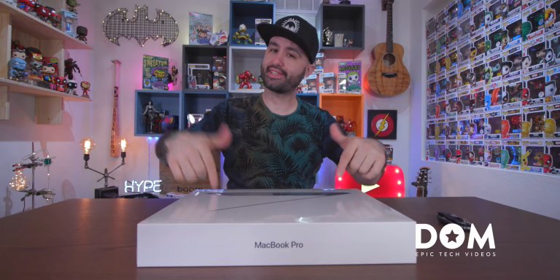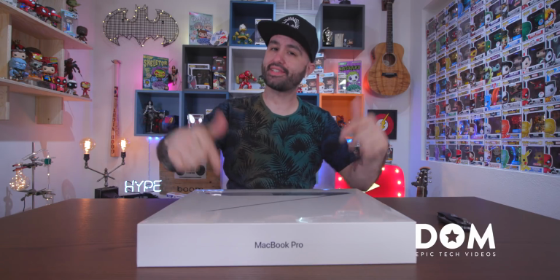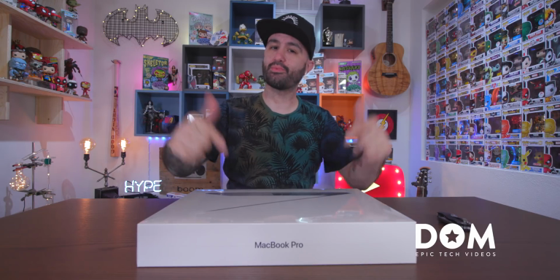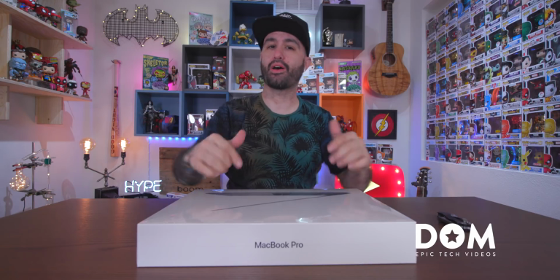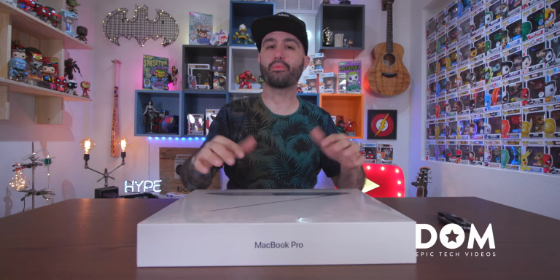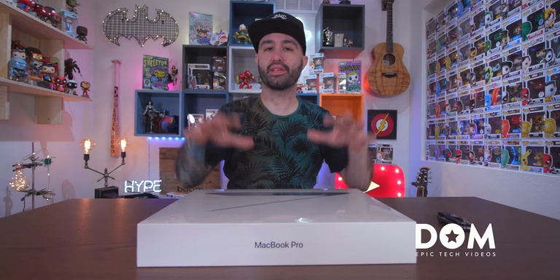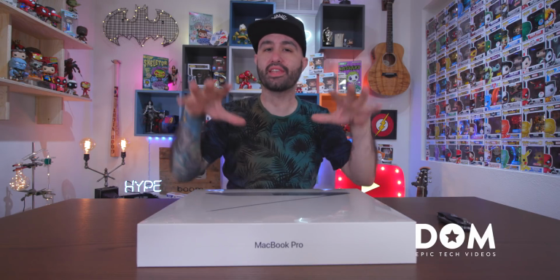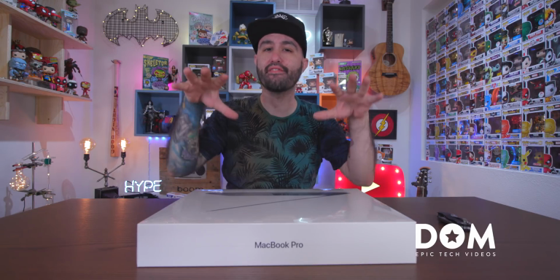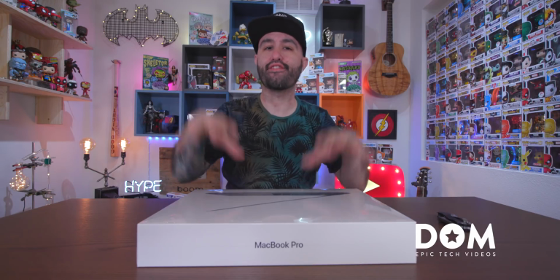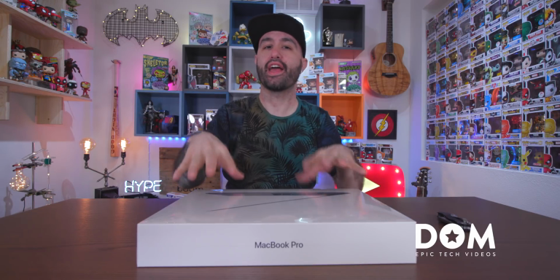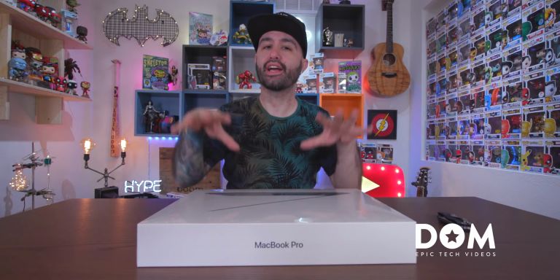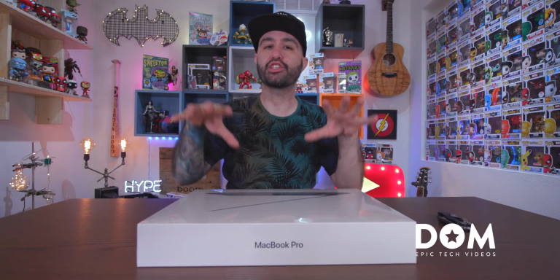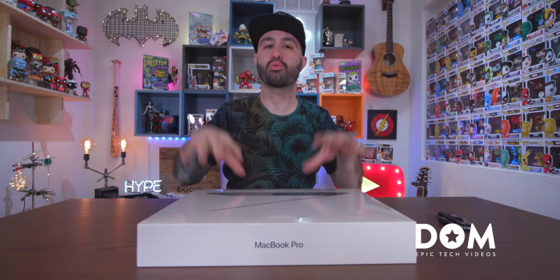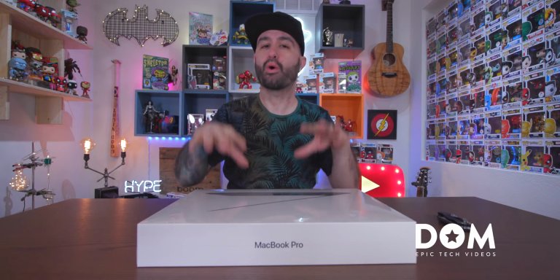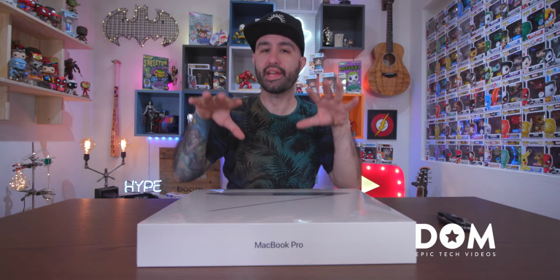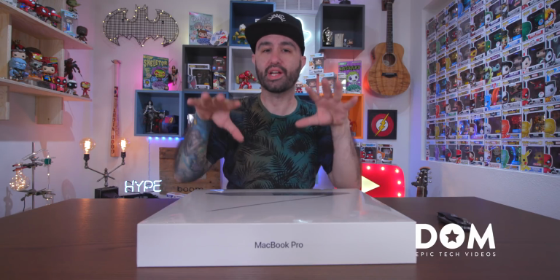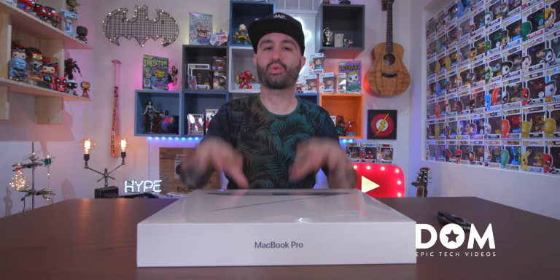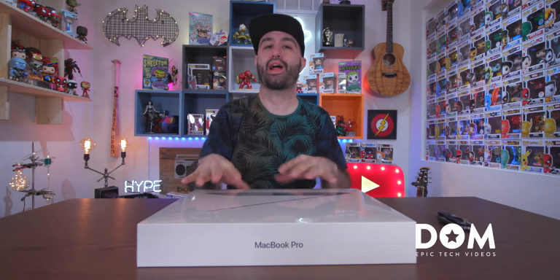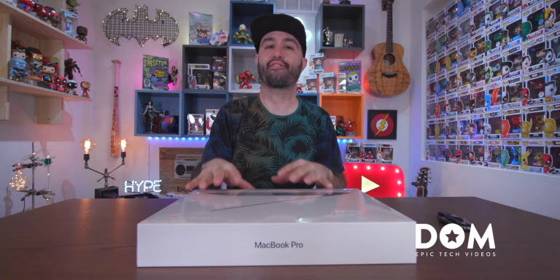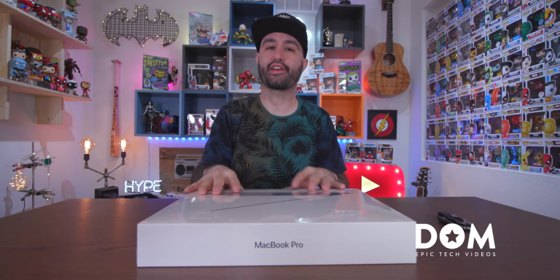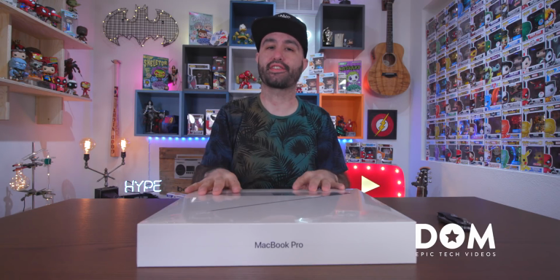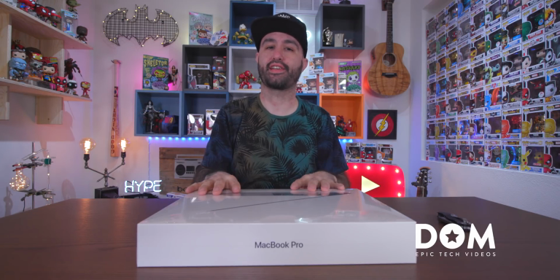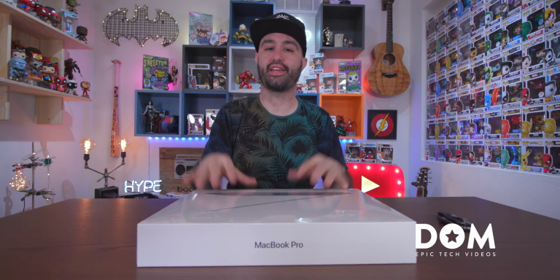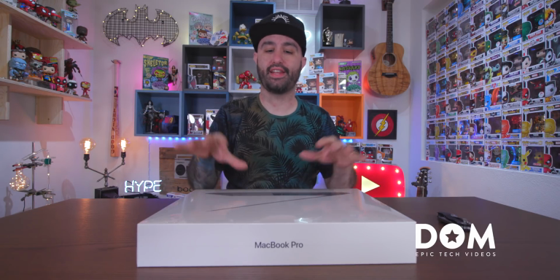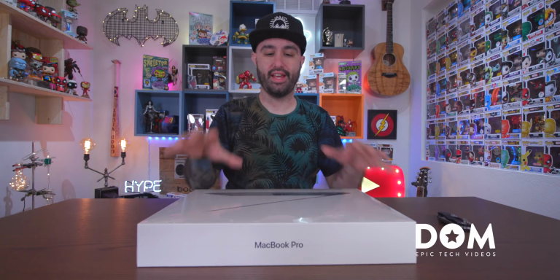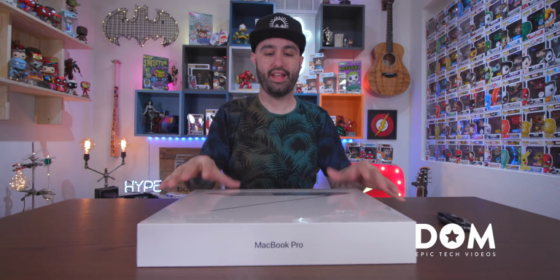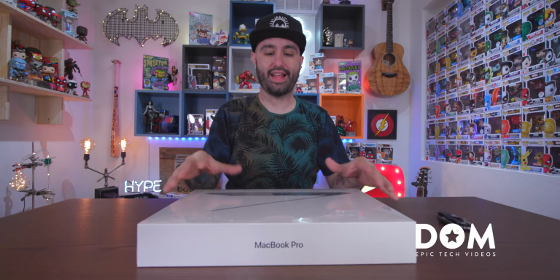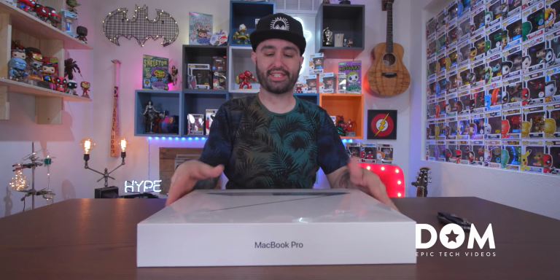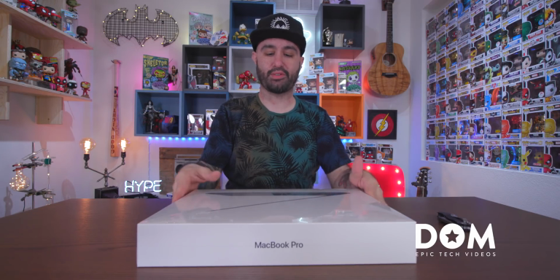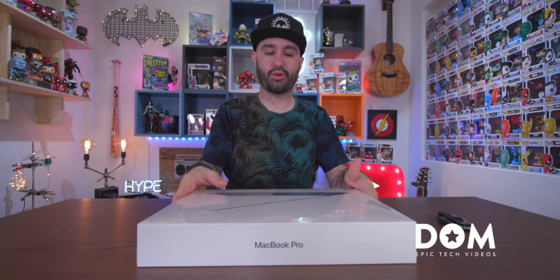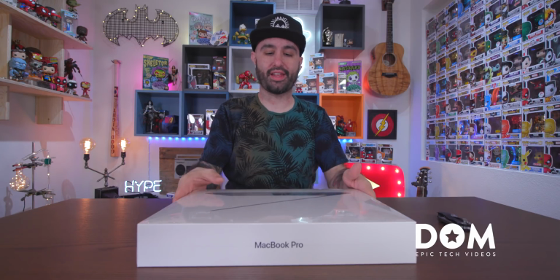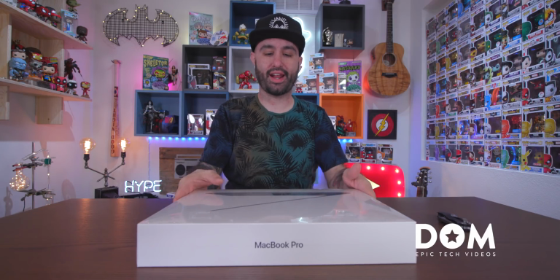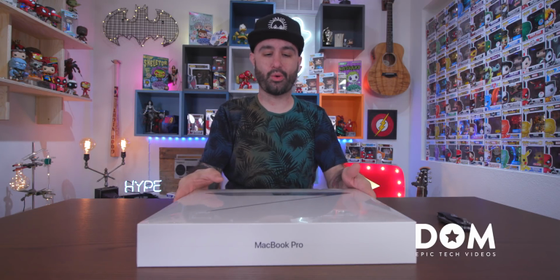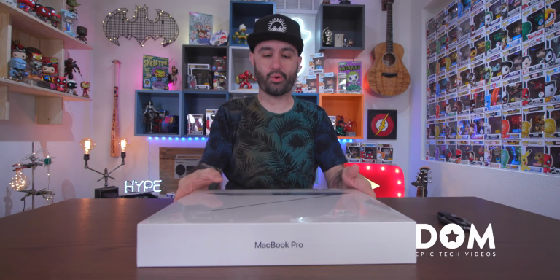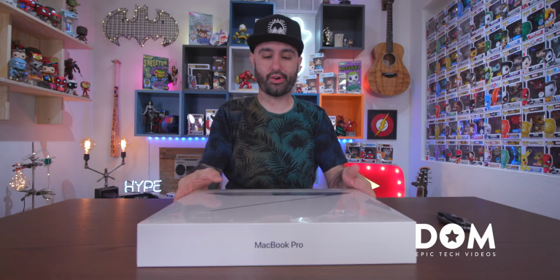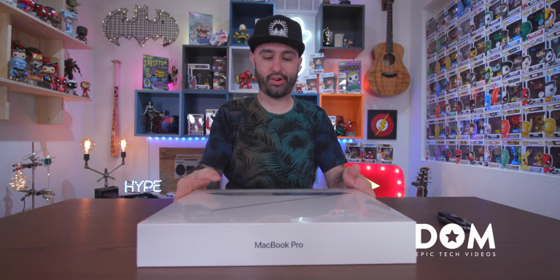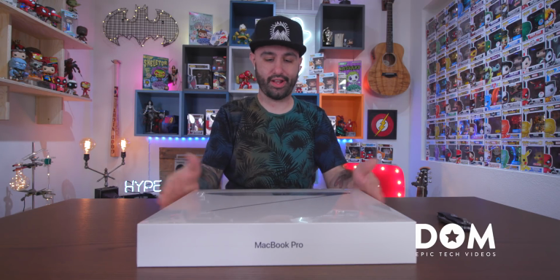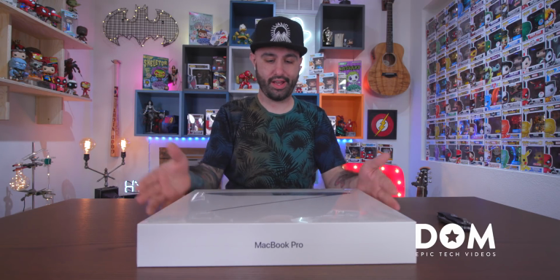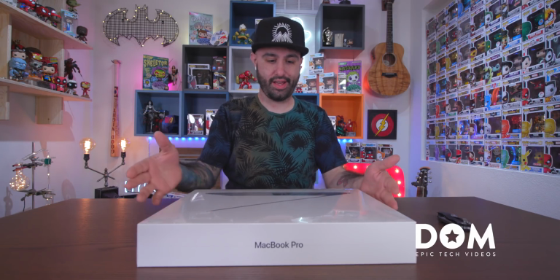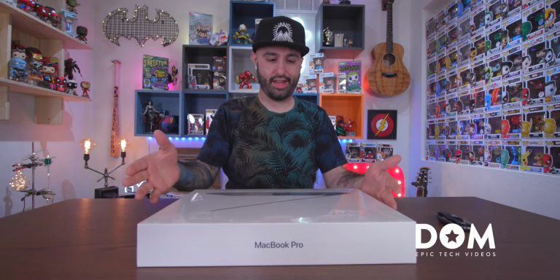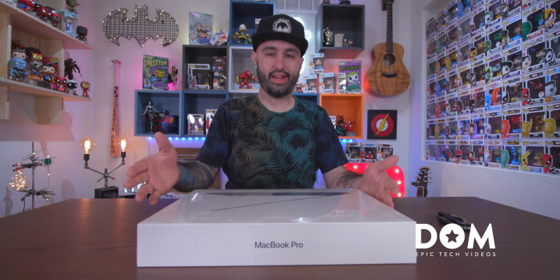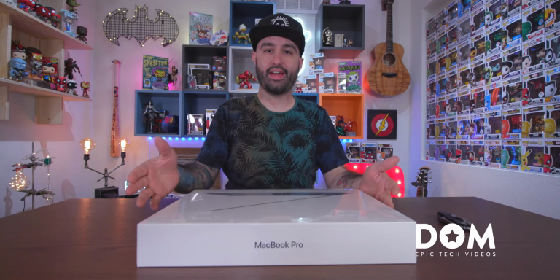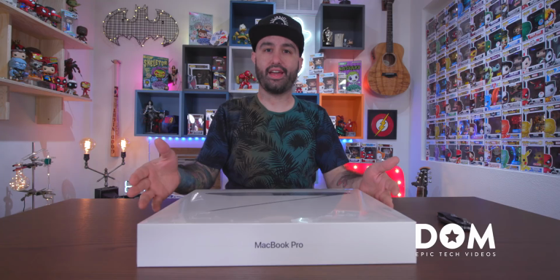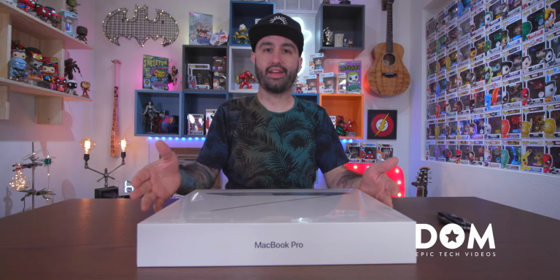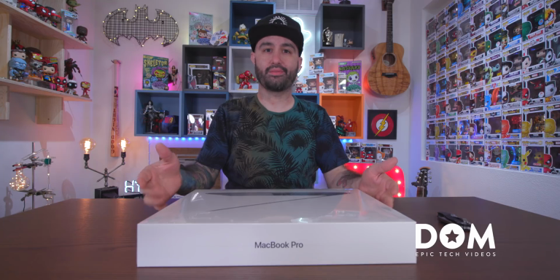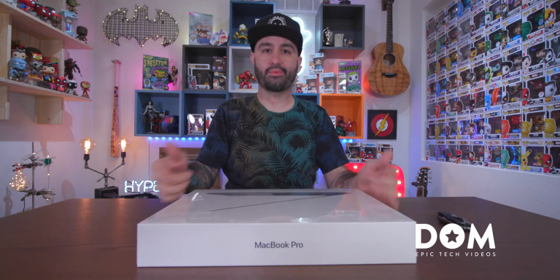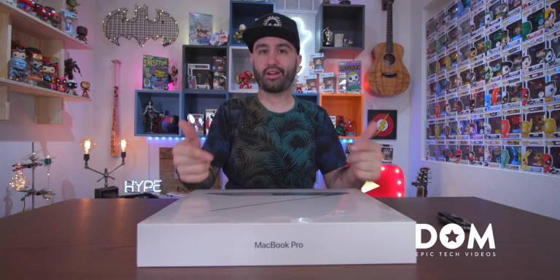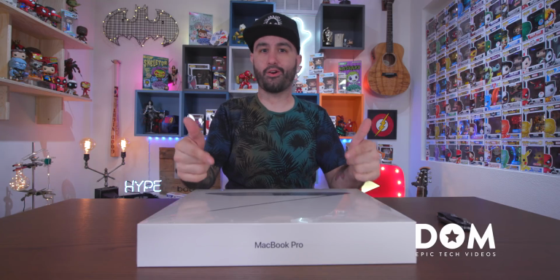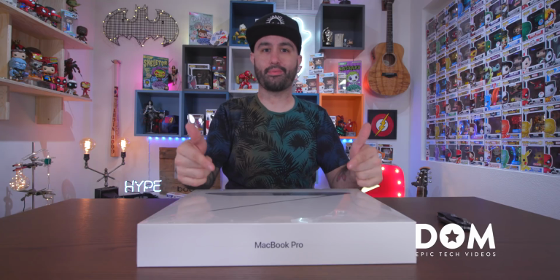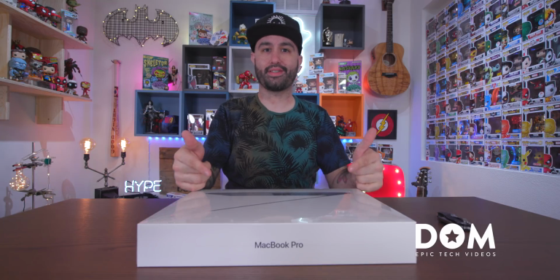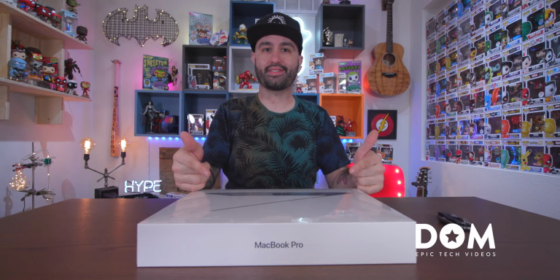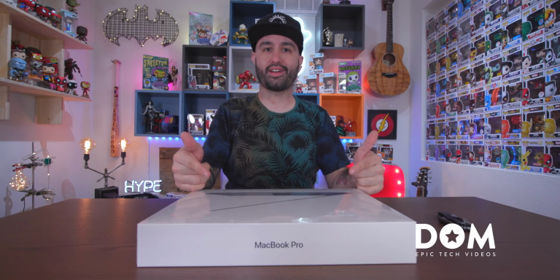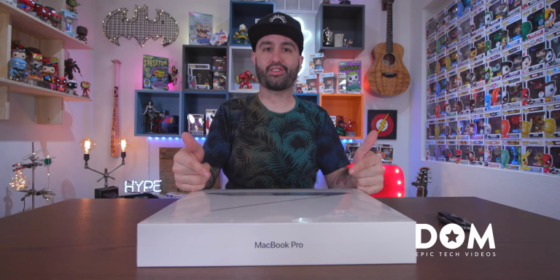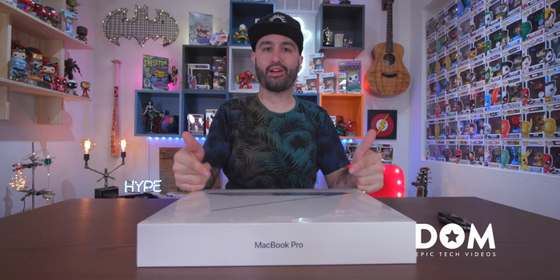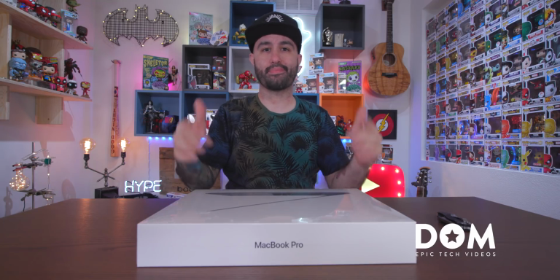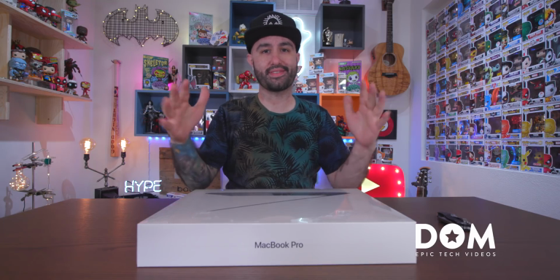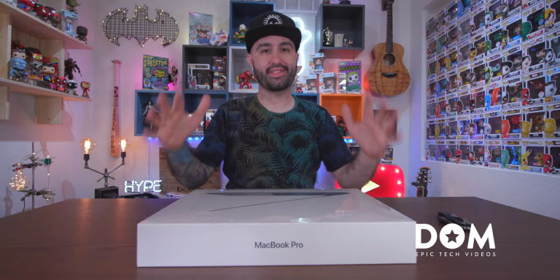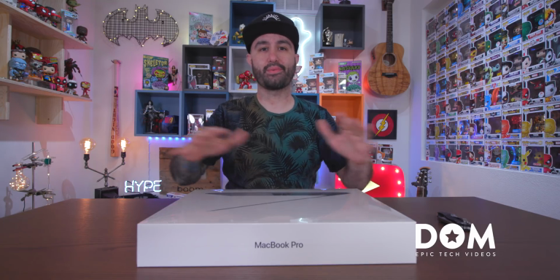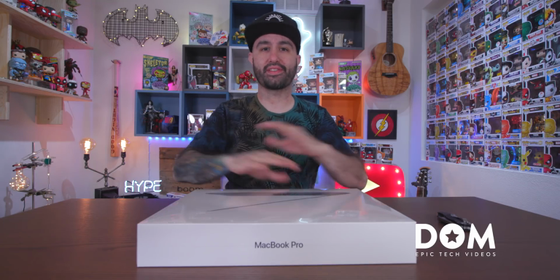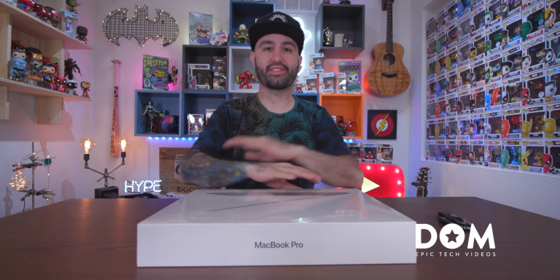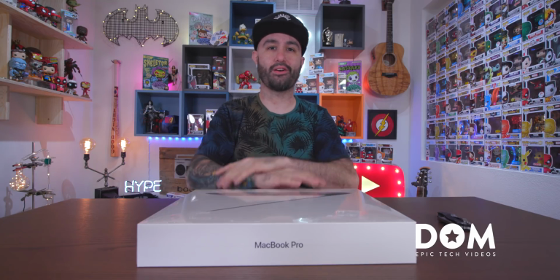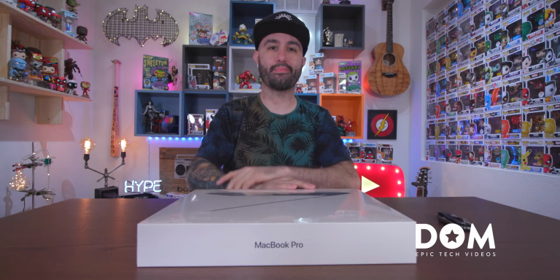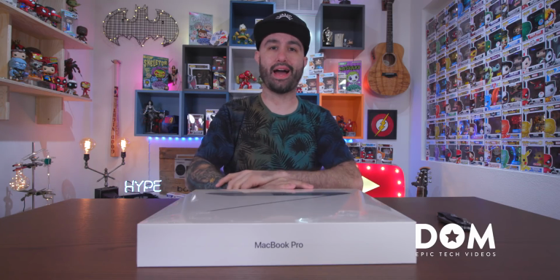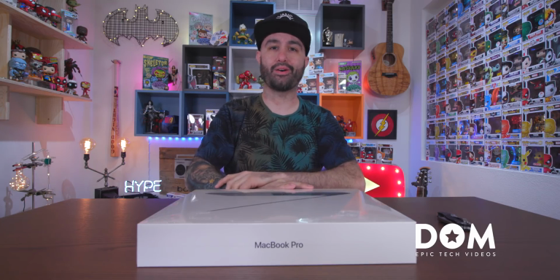This is the one with the Vega 20 graphics in it. That's the one that I ordered and we're gonna open this sucker up and see what it's all about.